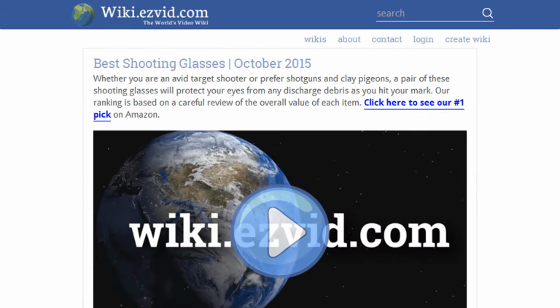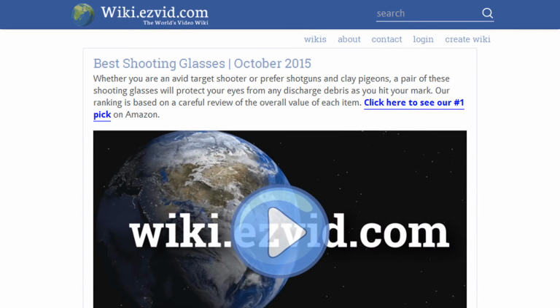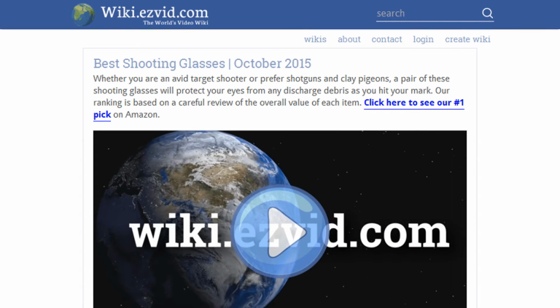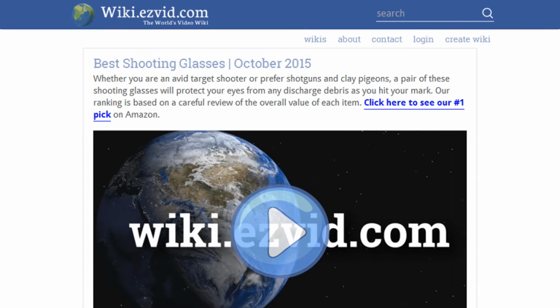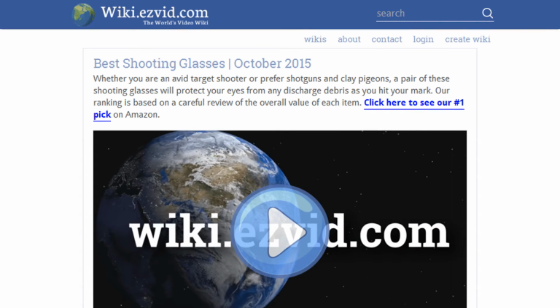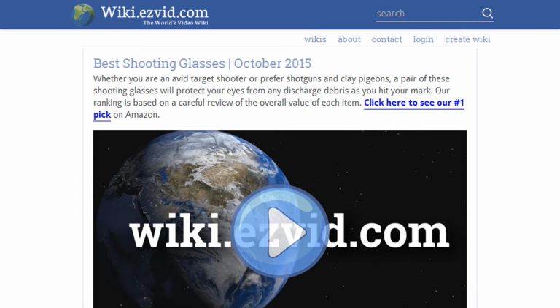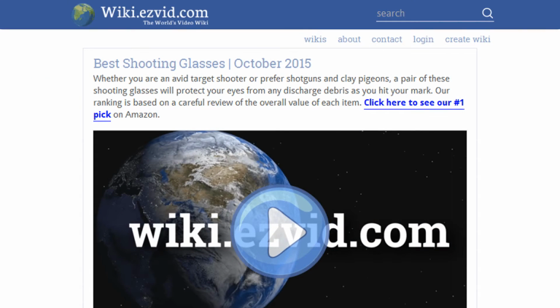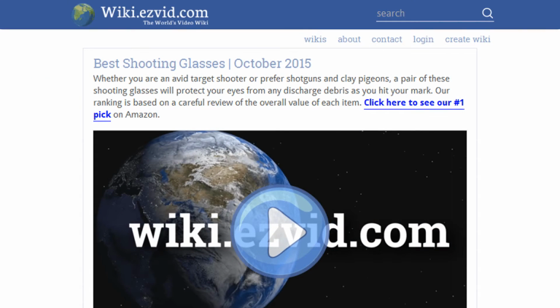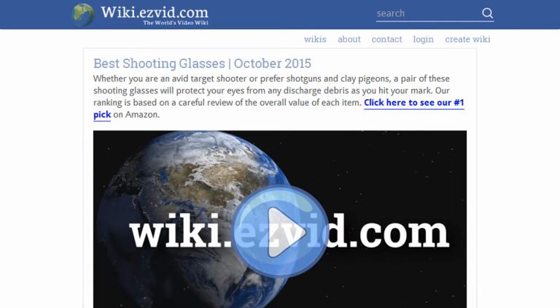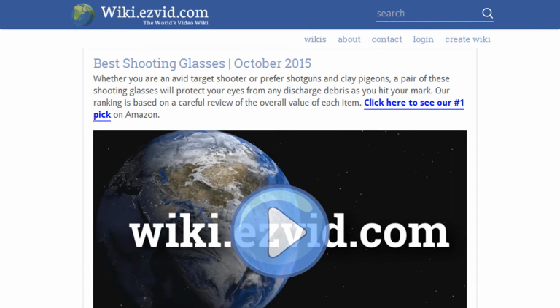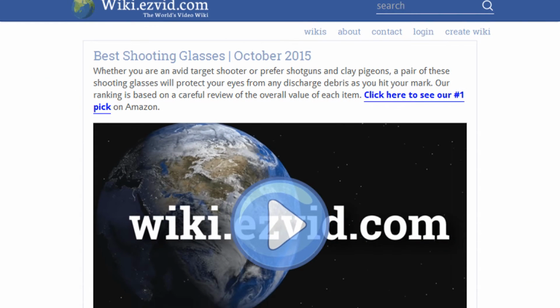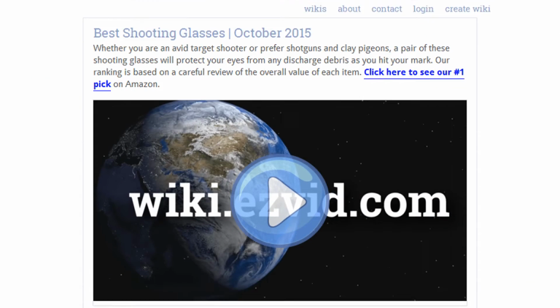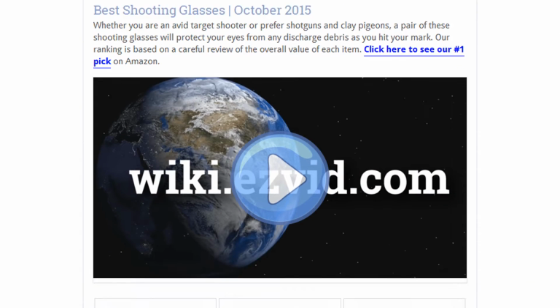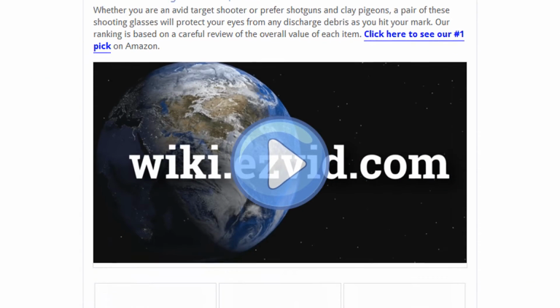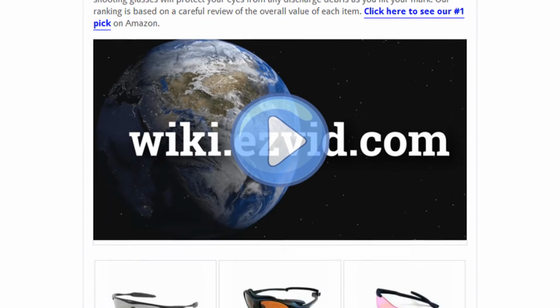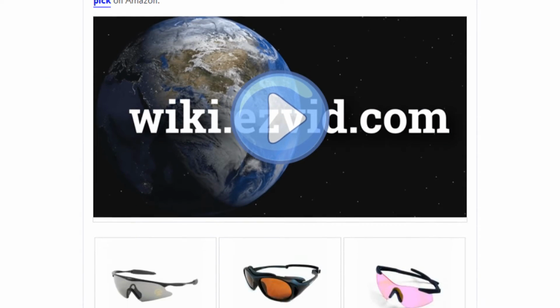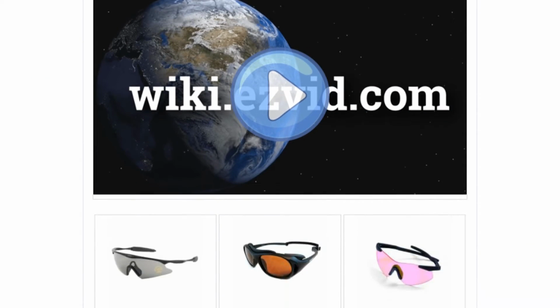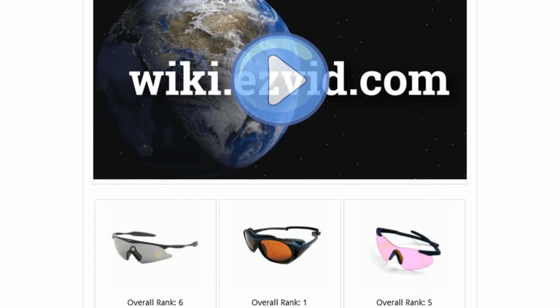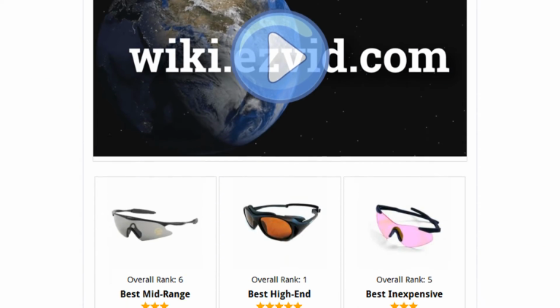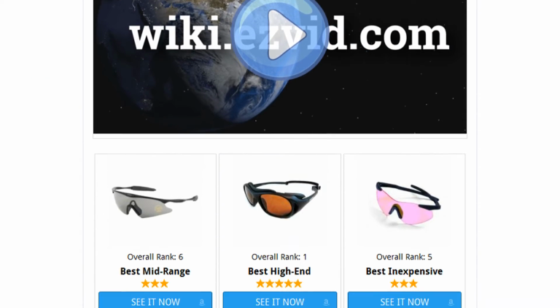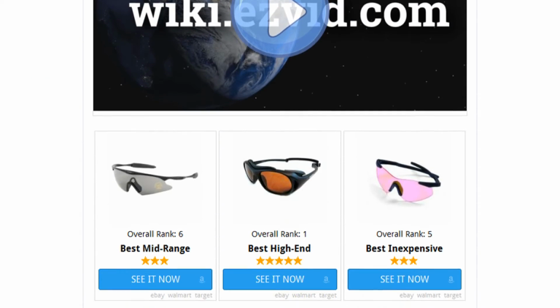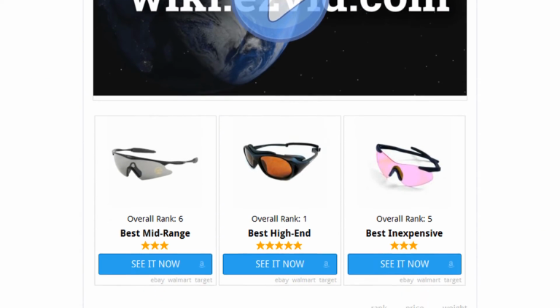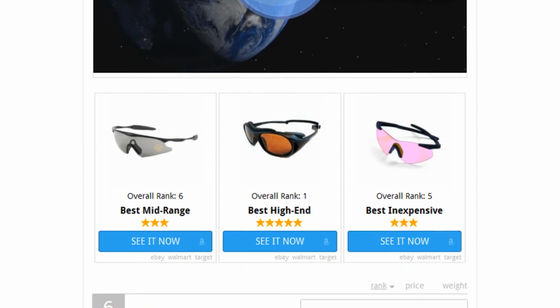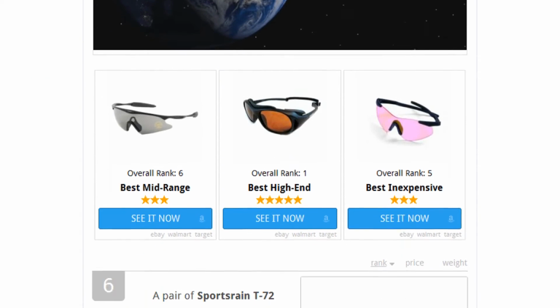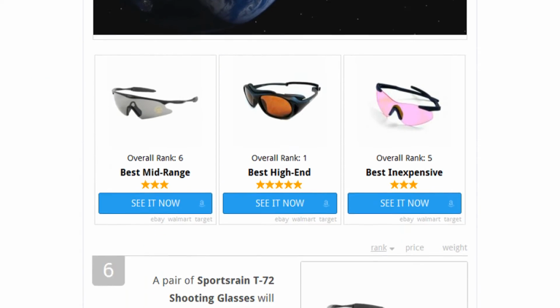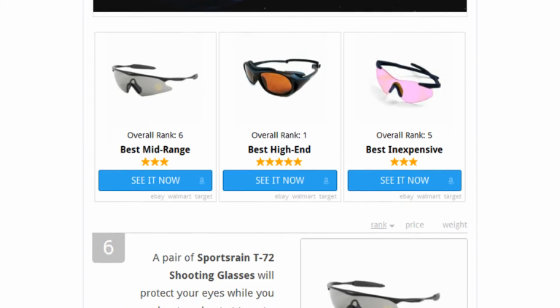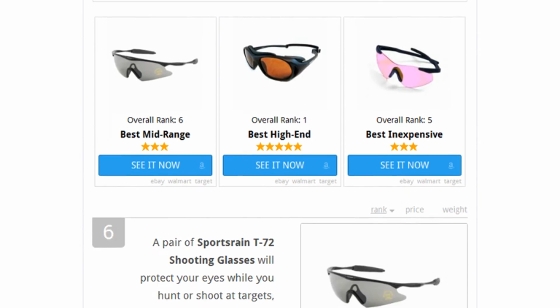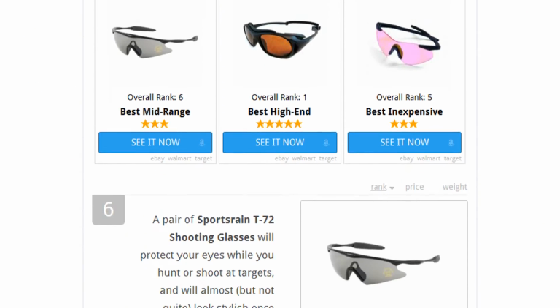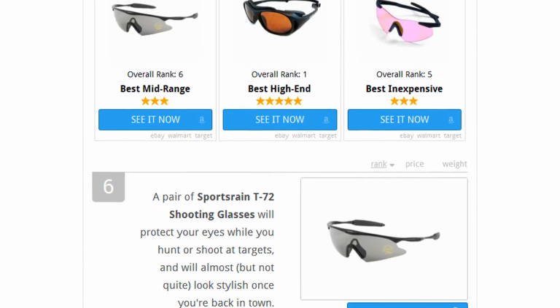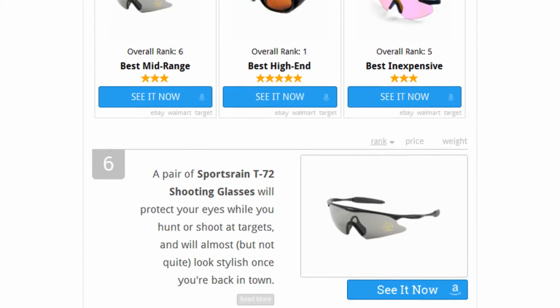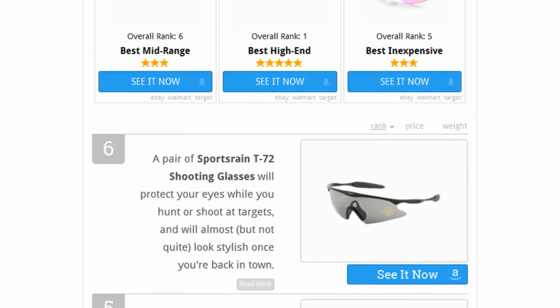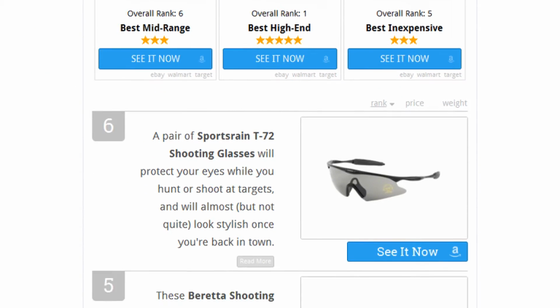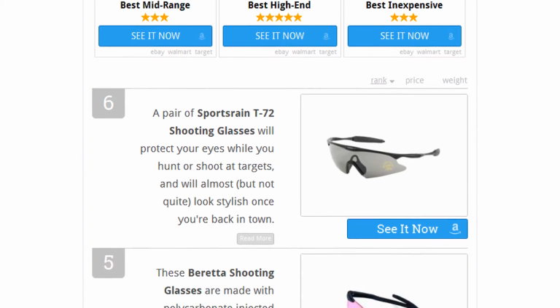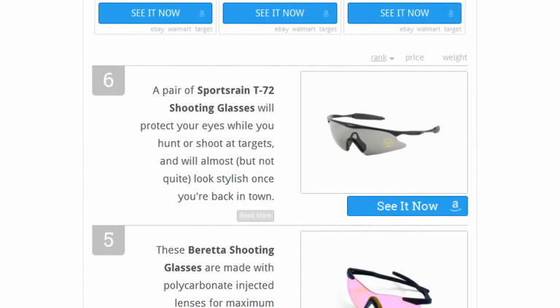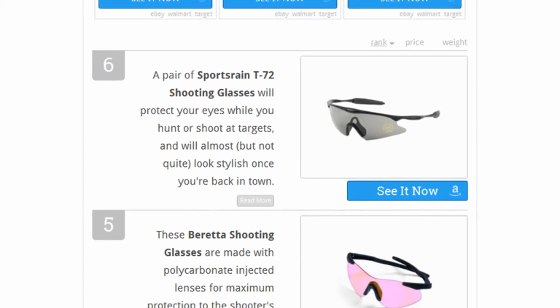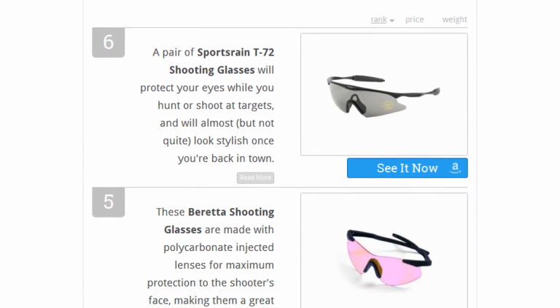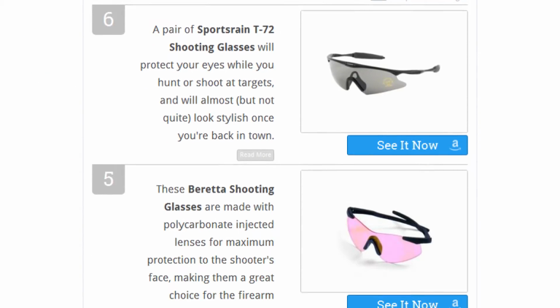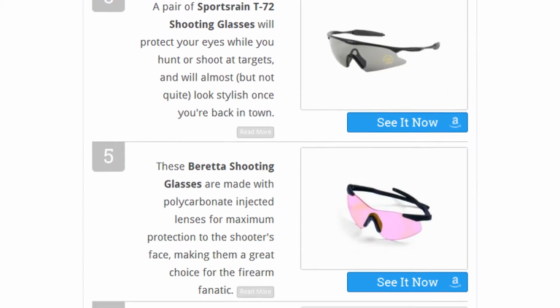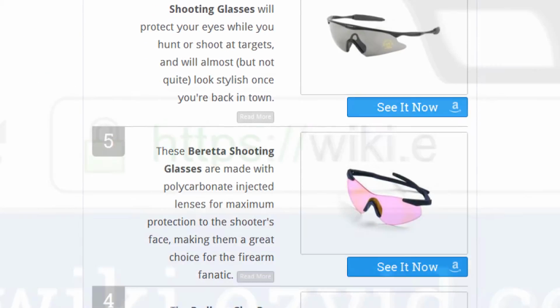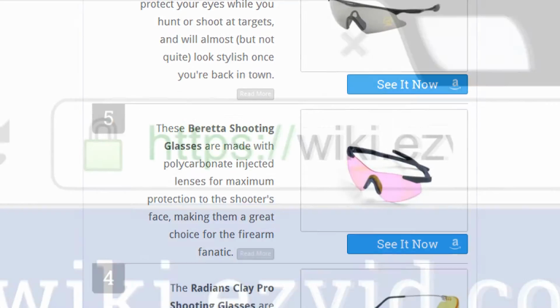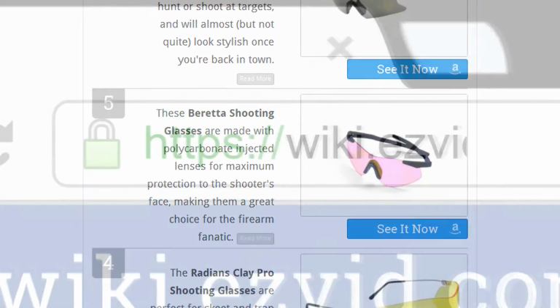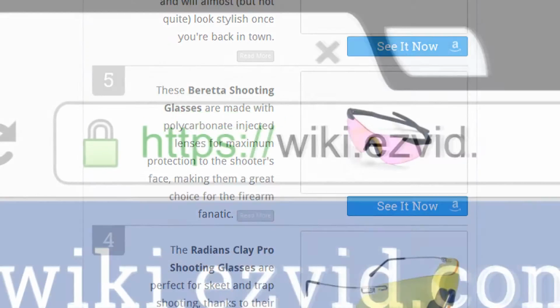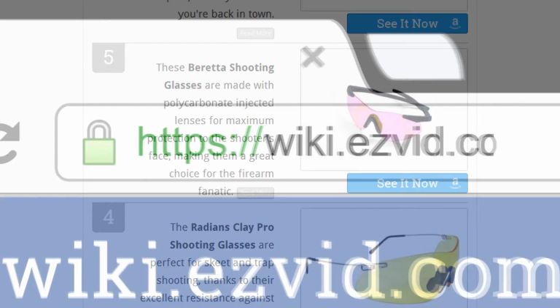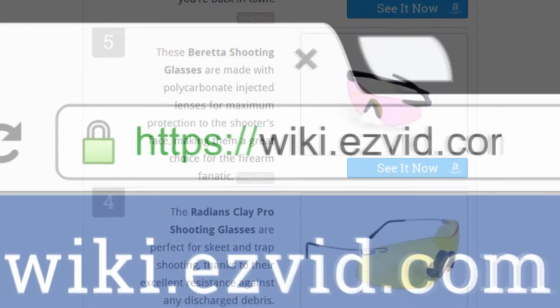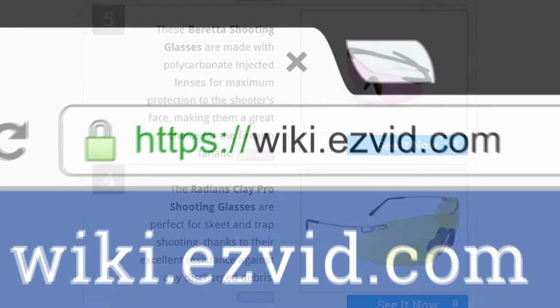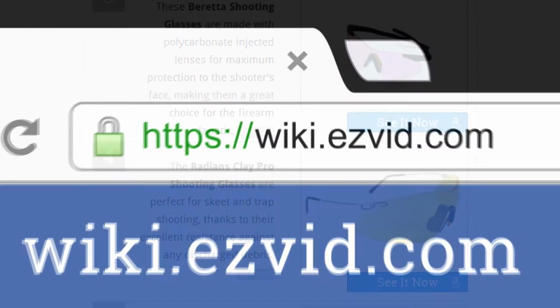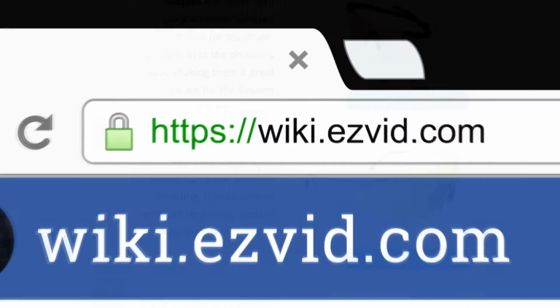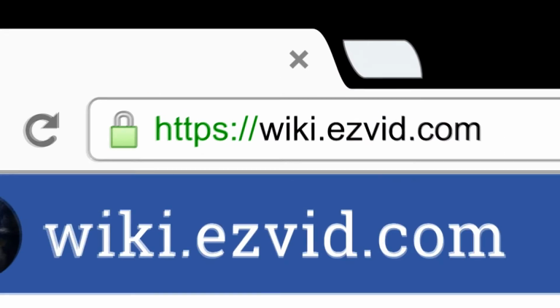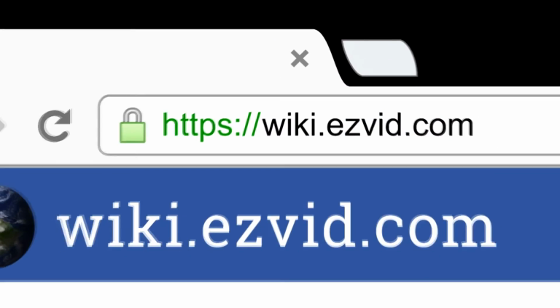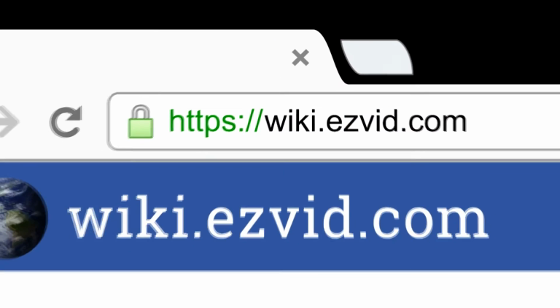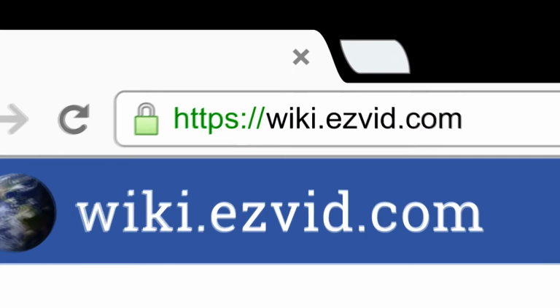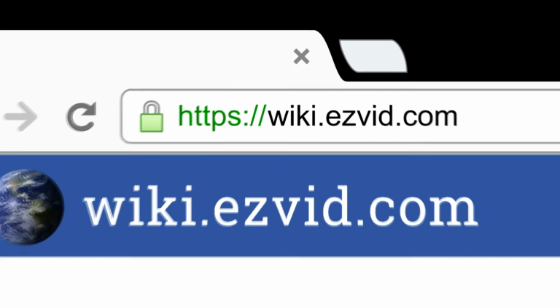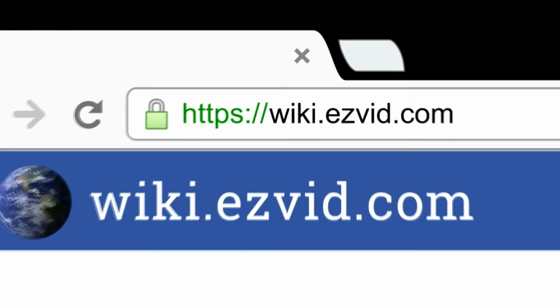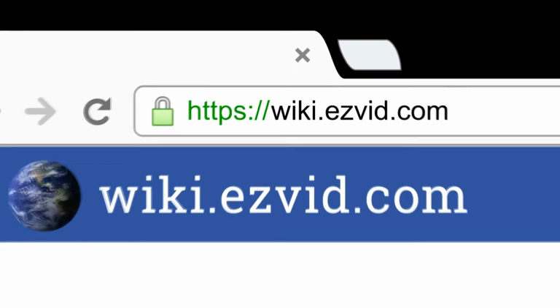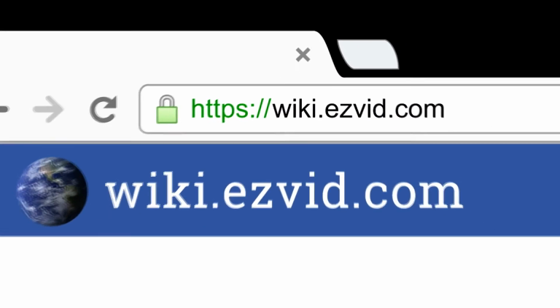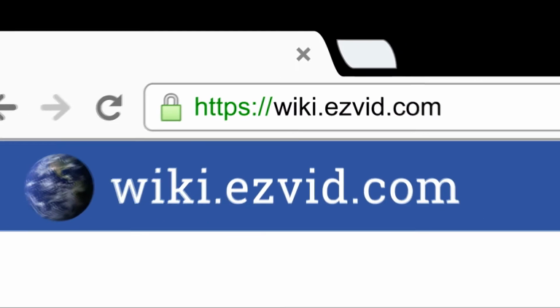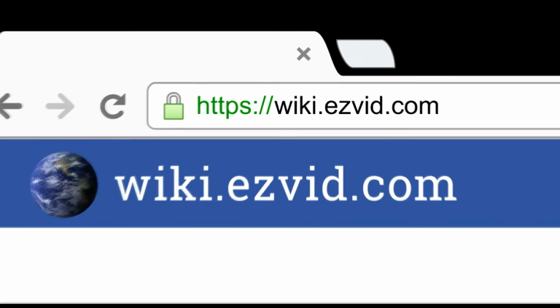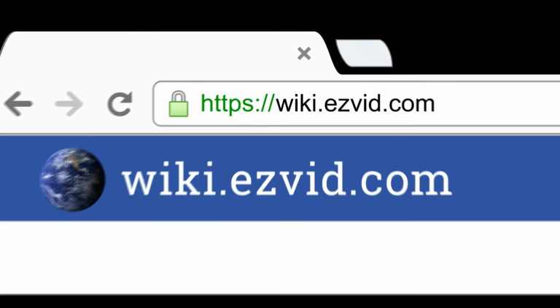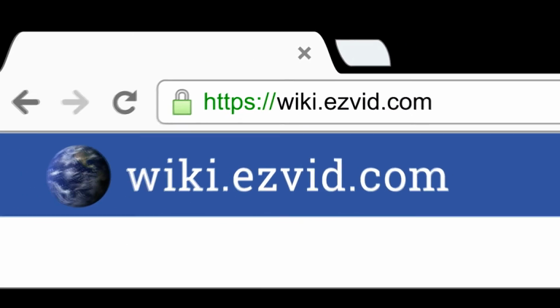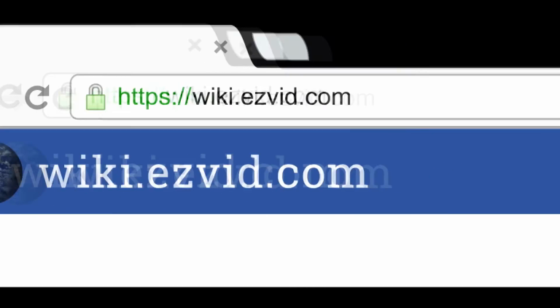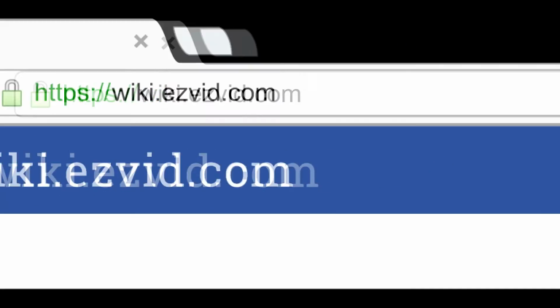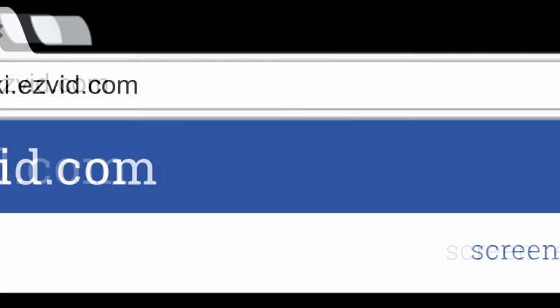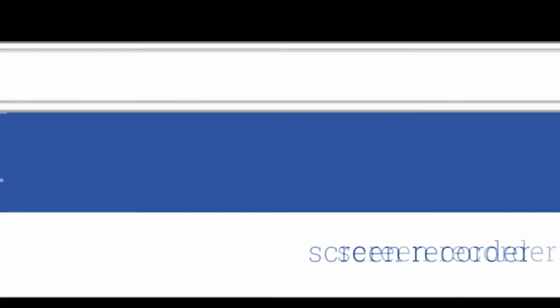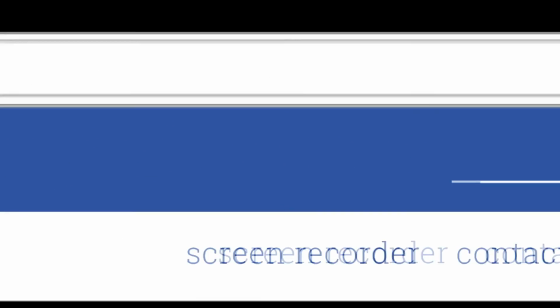To see all this stuff, go to wiki.easyvid.com and search for shooting glasses or click beneath this video.